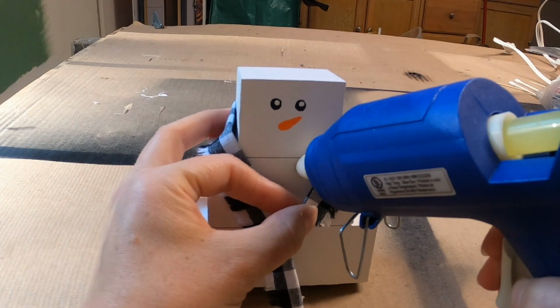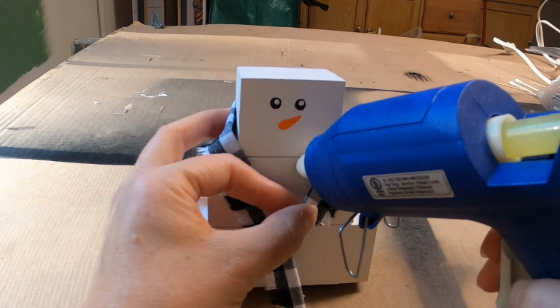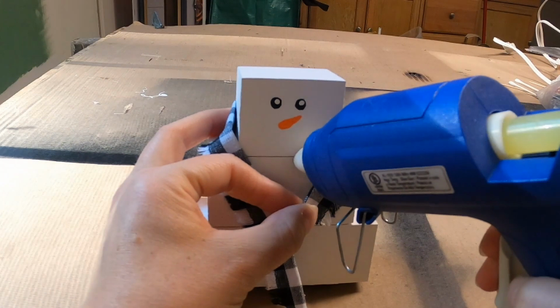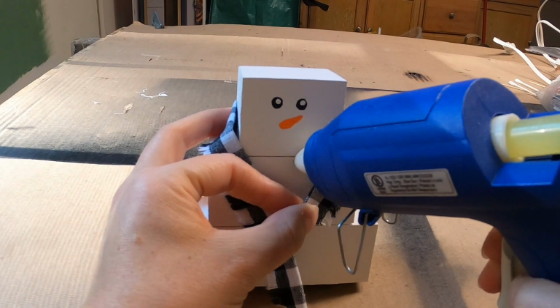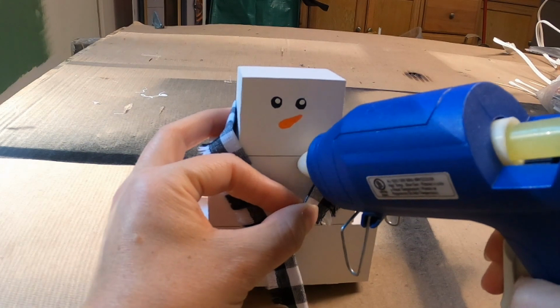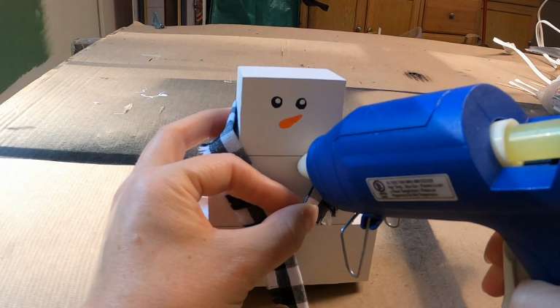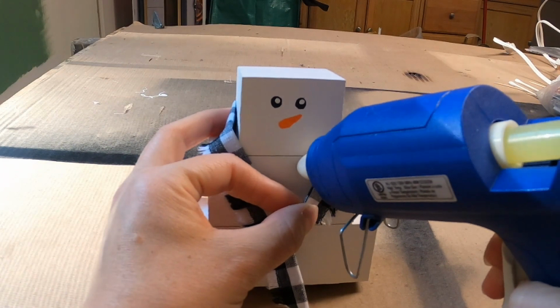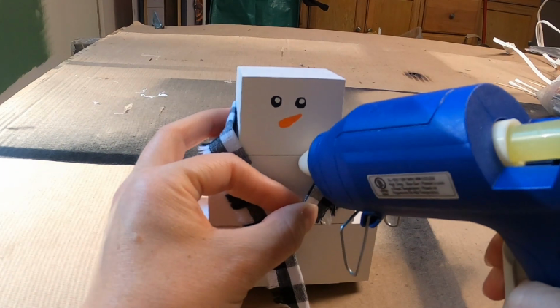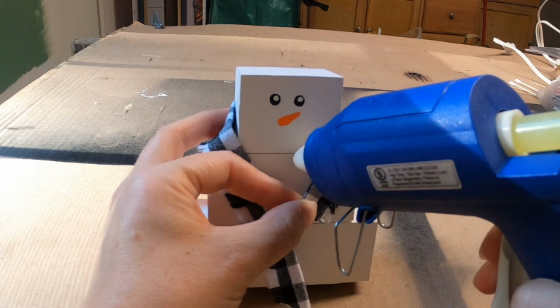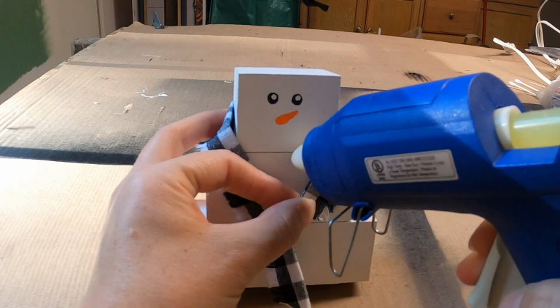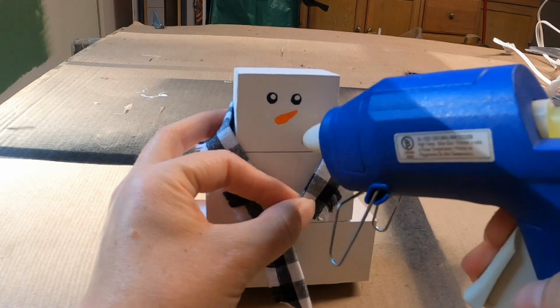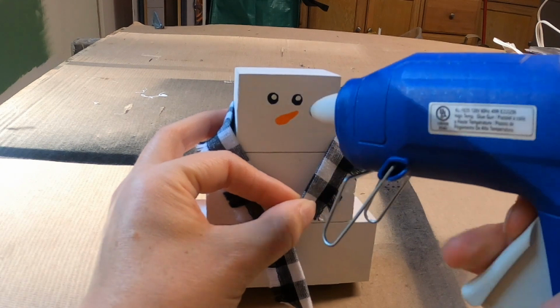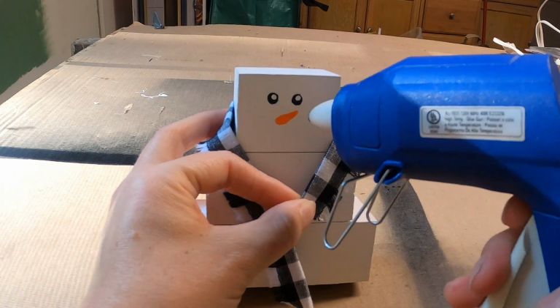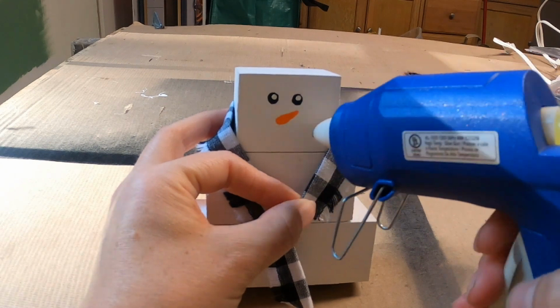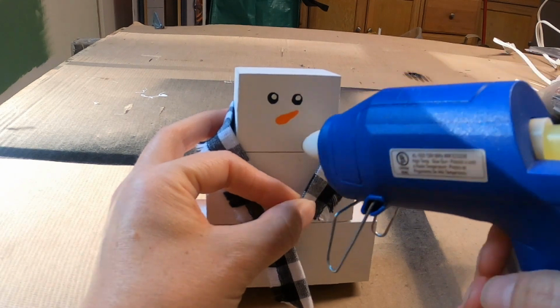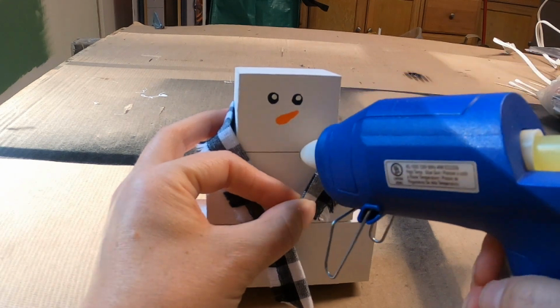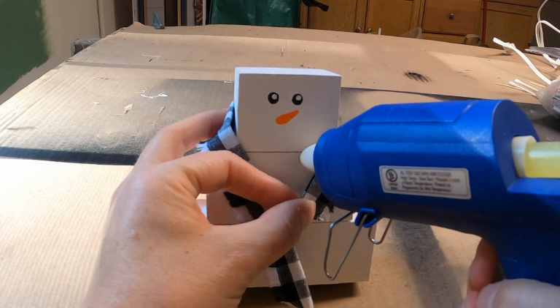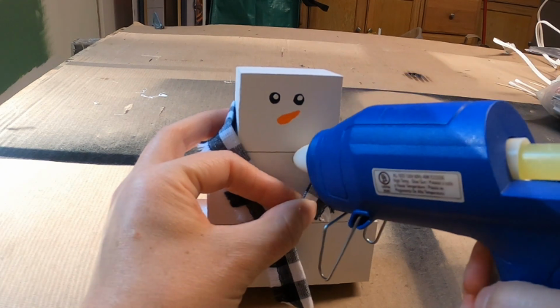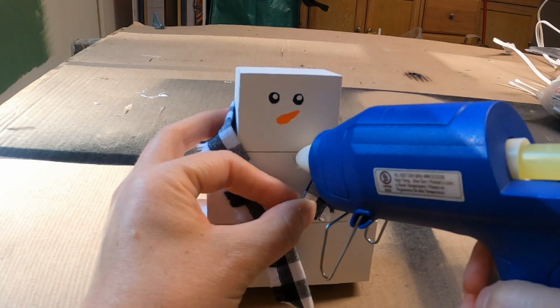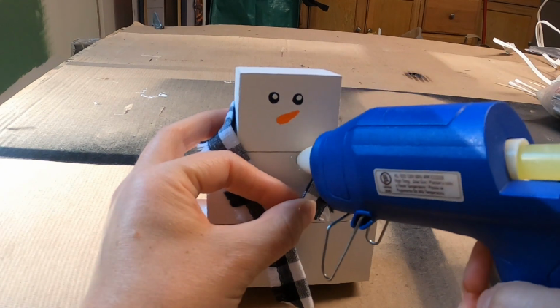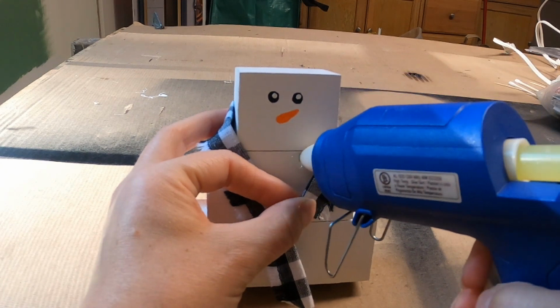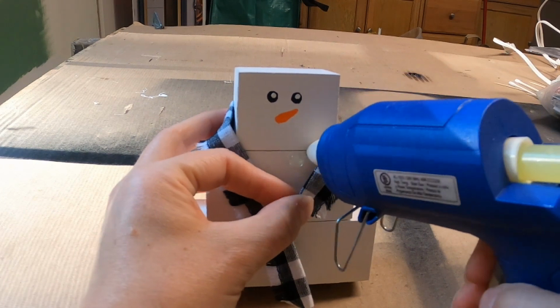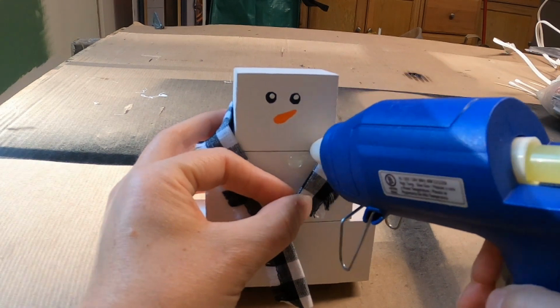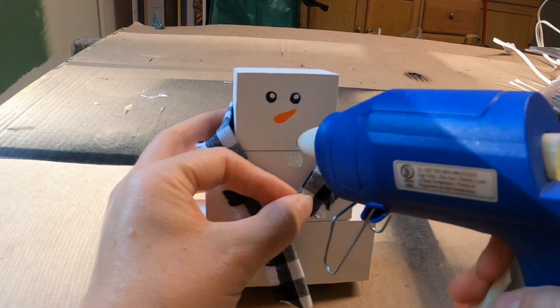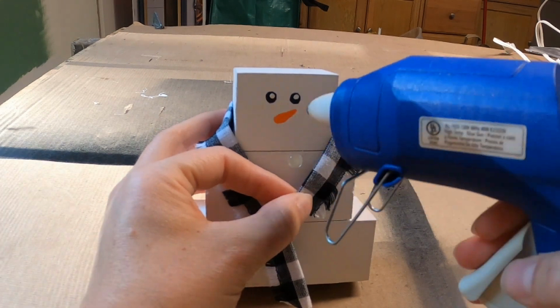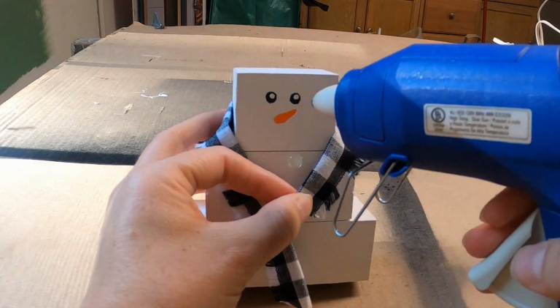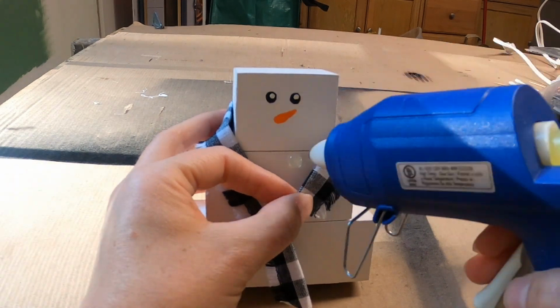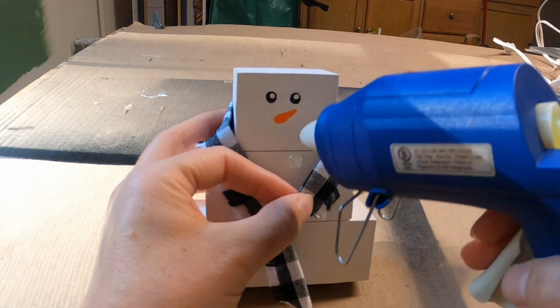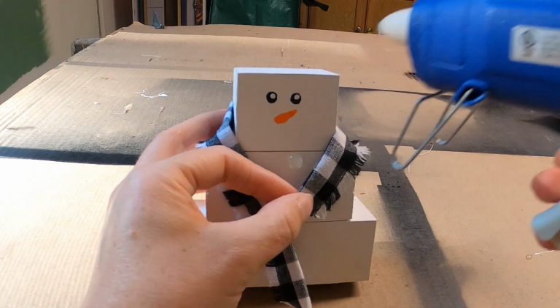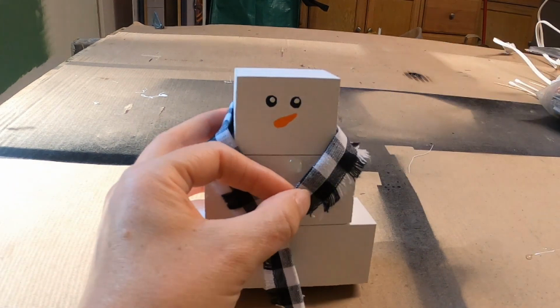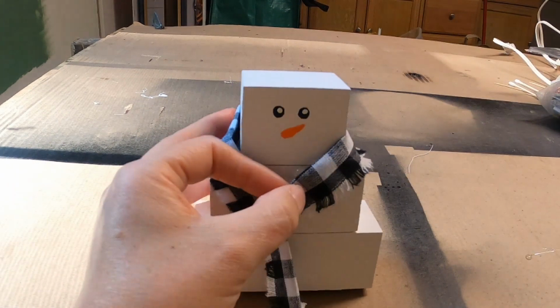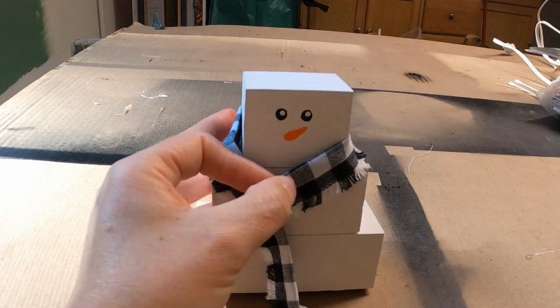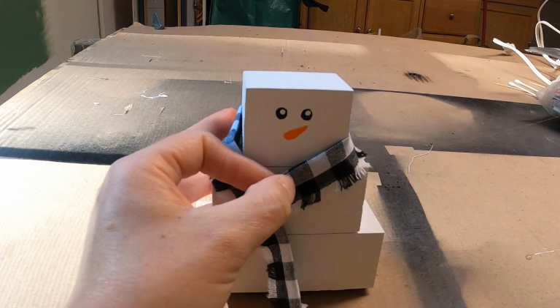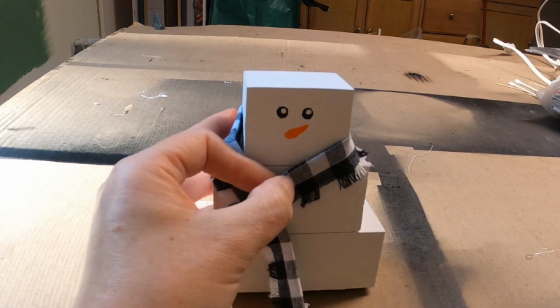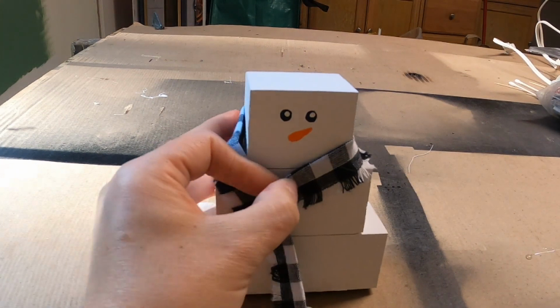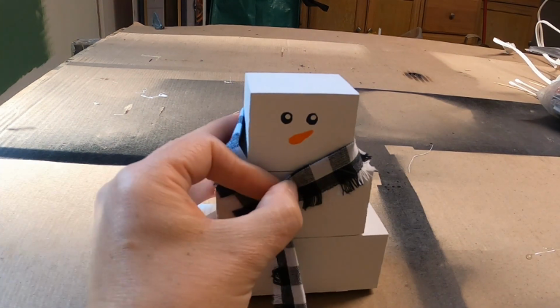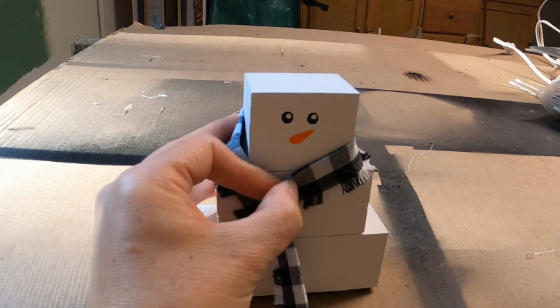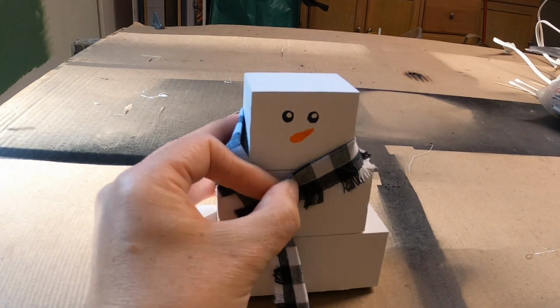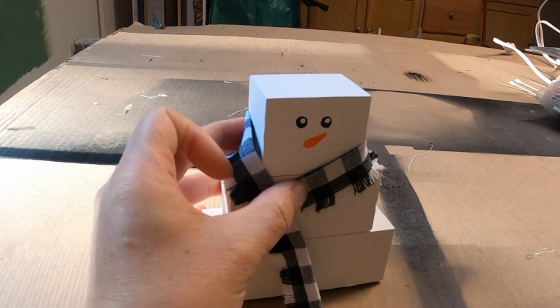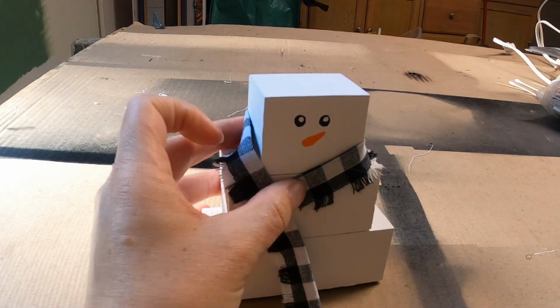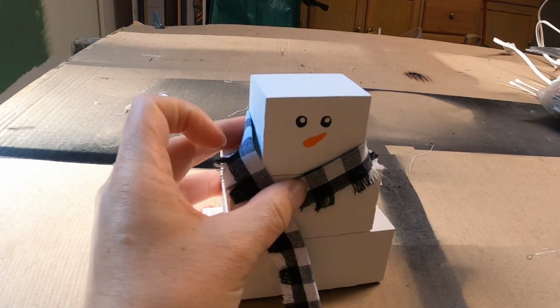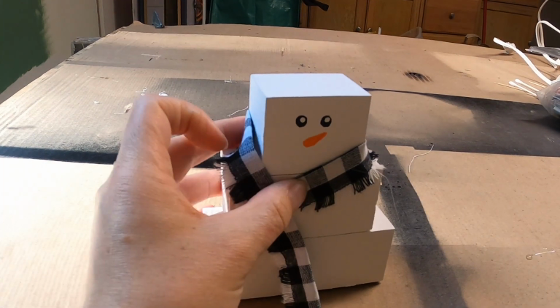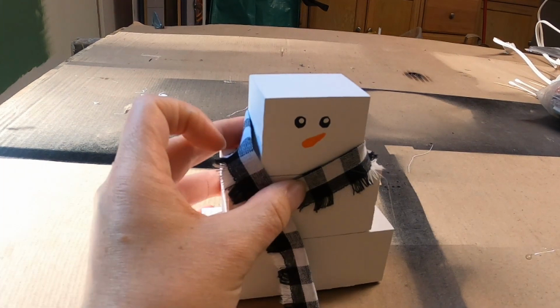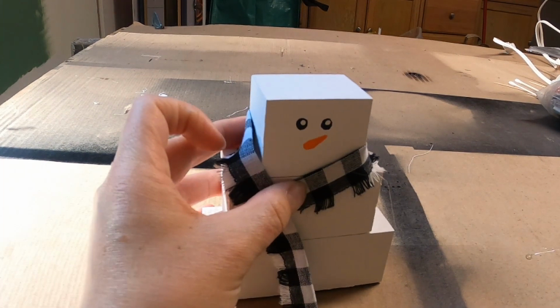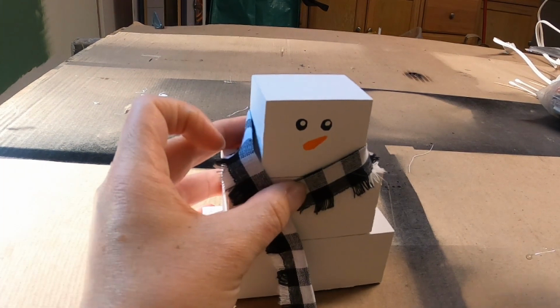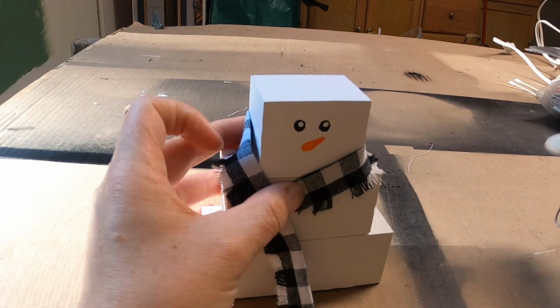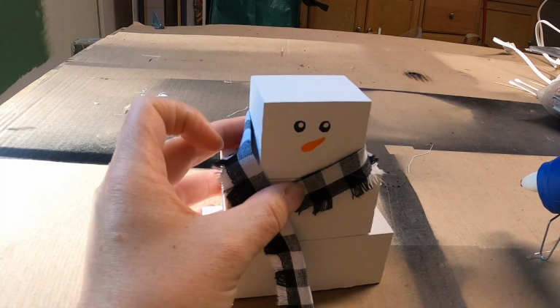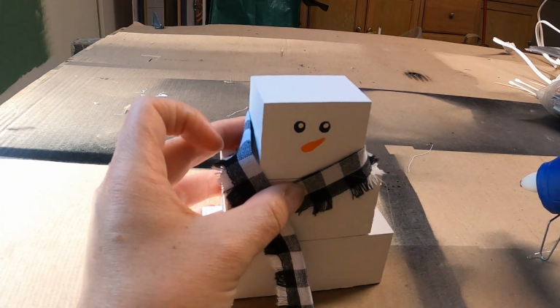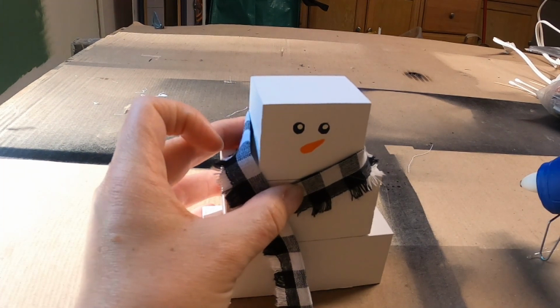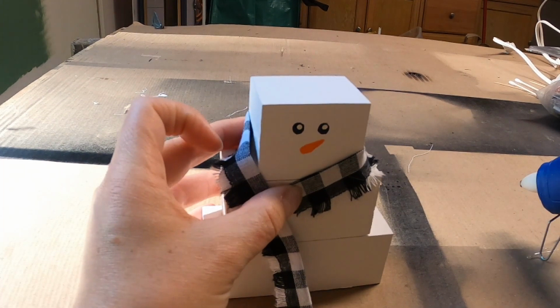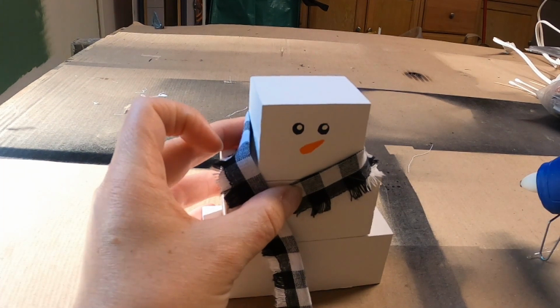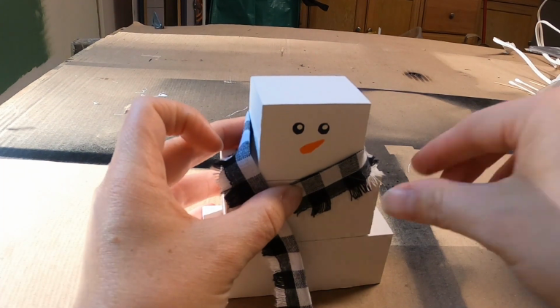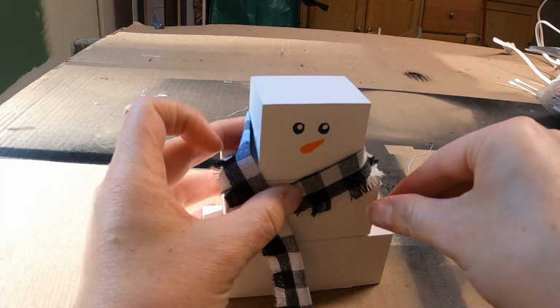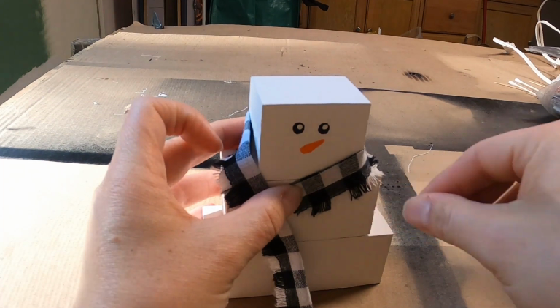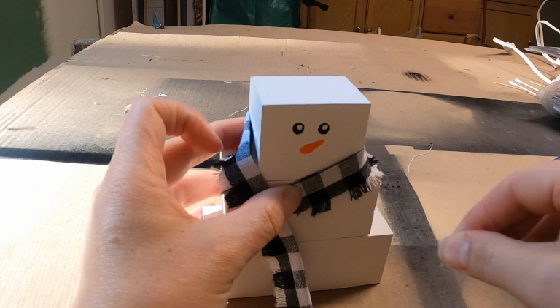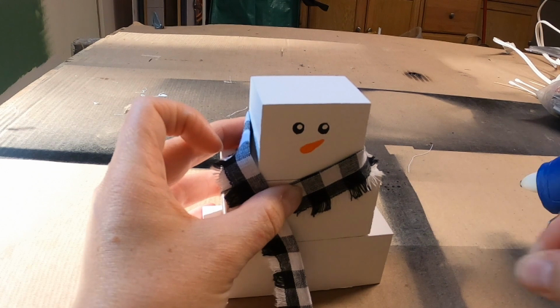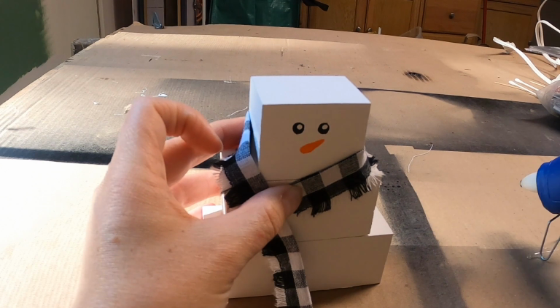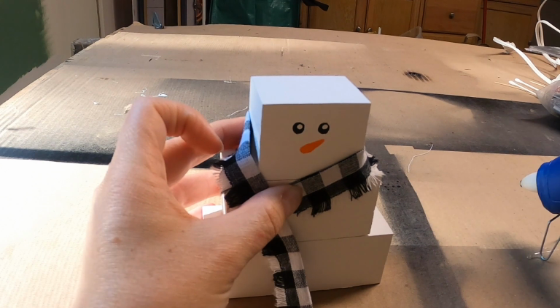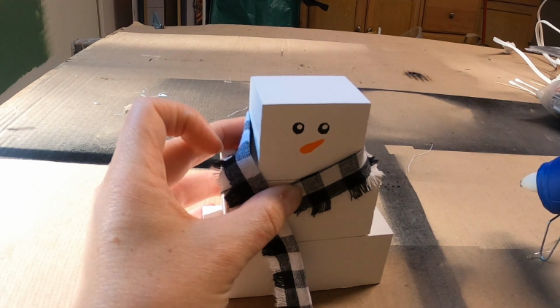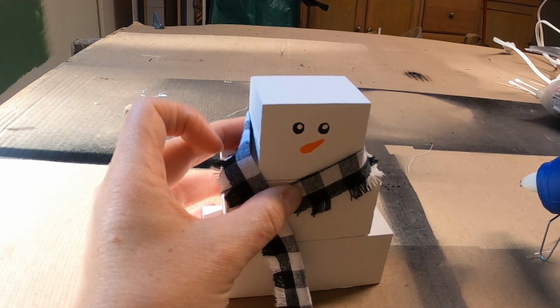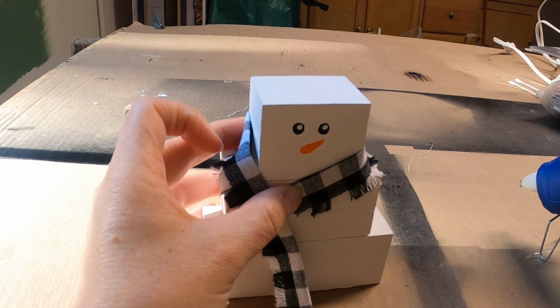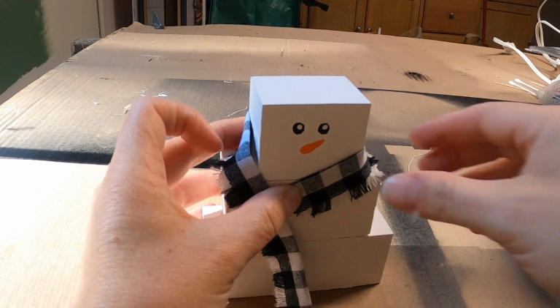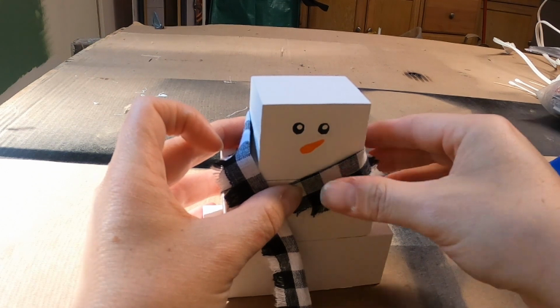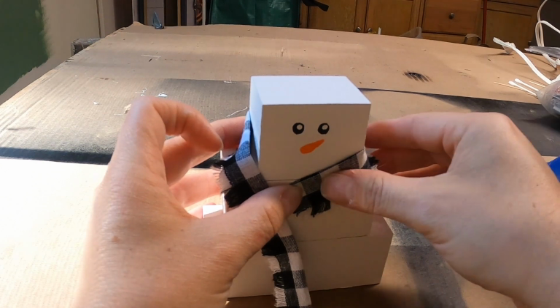For the scarf, we picked up some cheap fabric from our local craft store. We cut them into small pieces, folded them in half, and then used hot glue to apply.